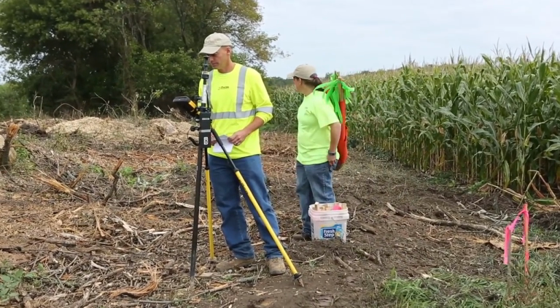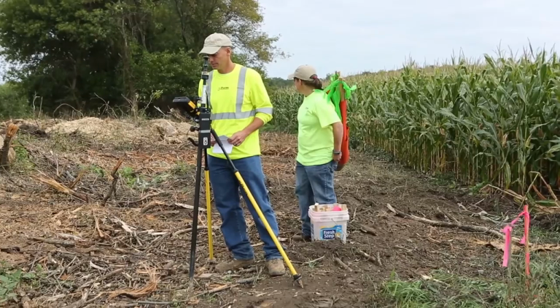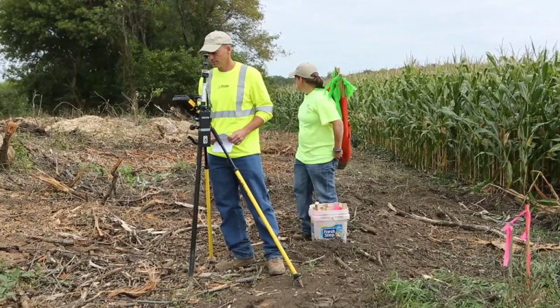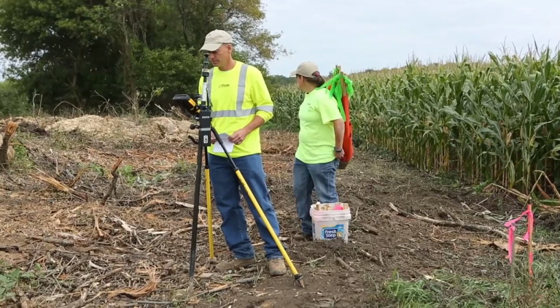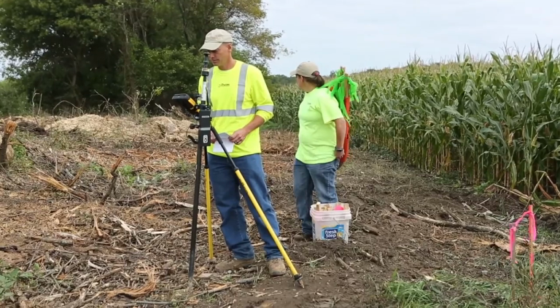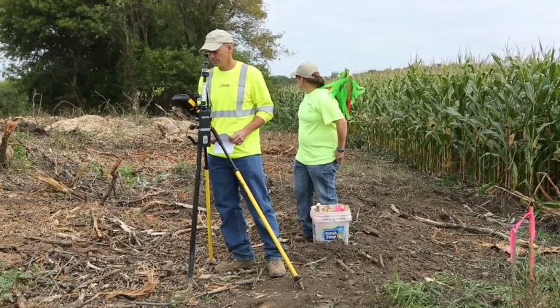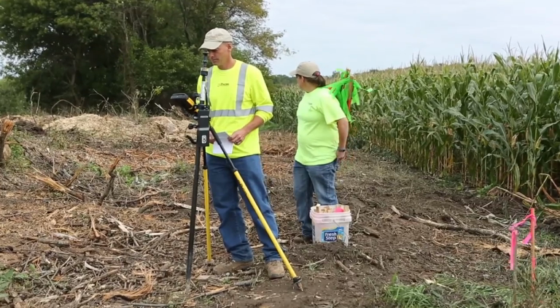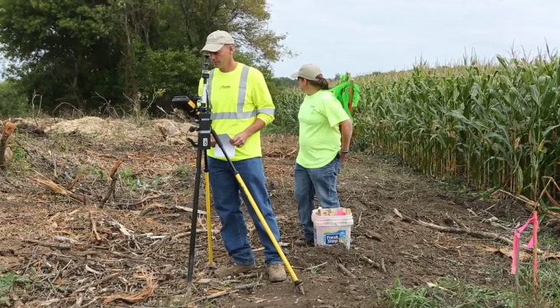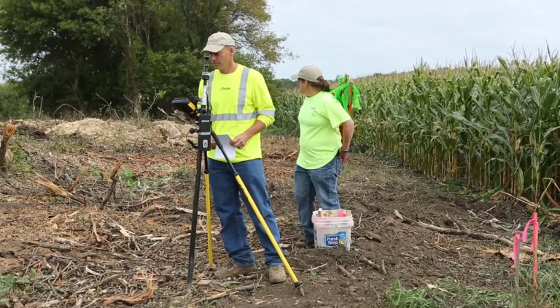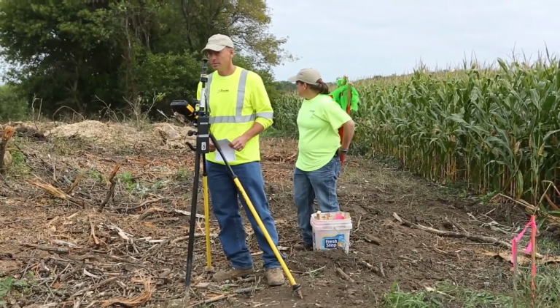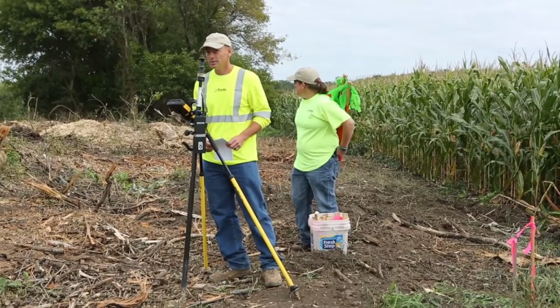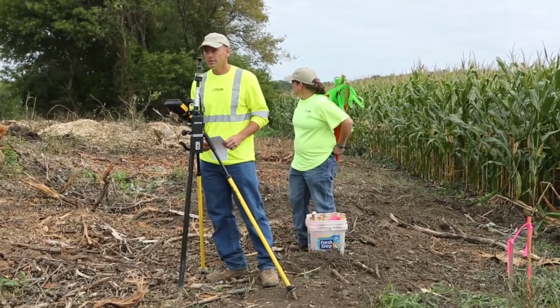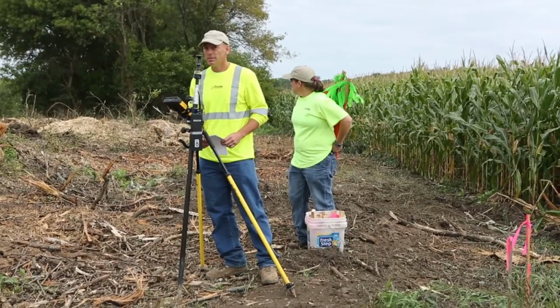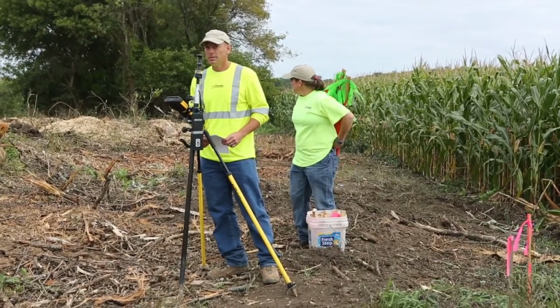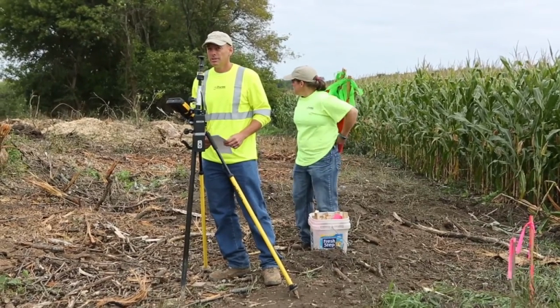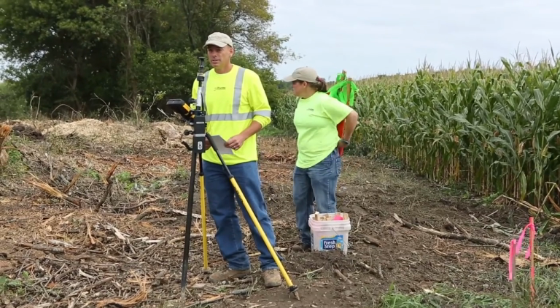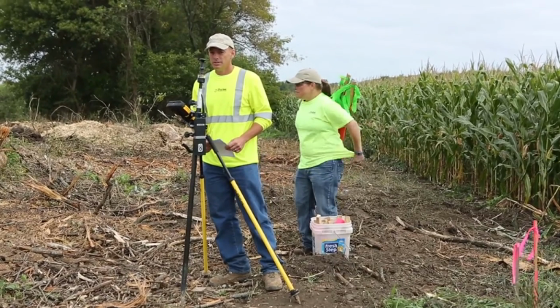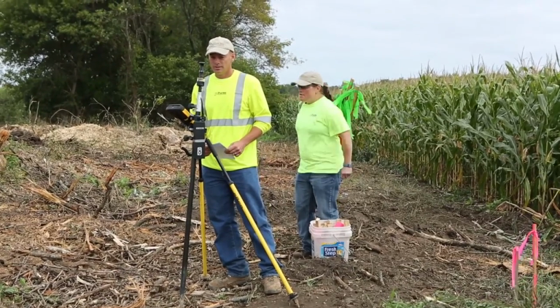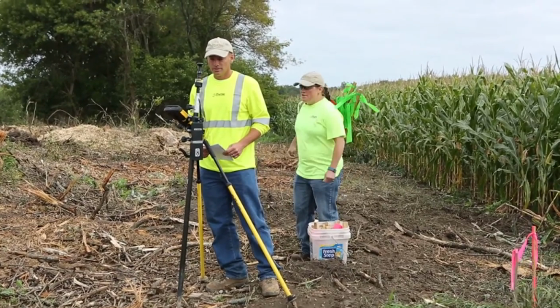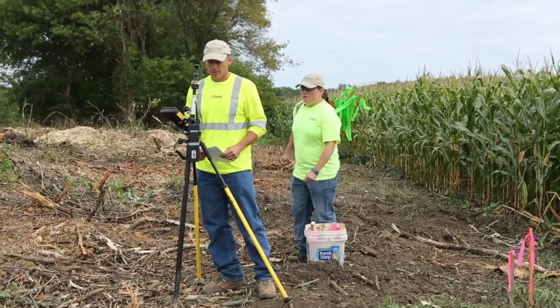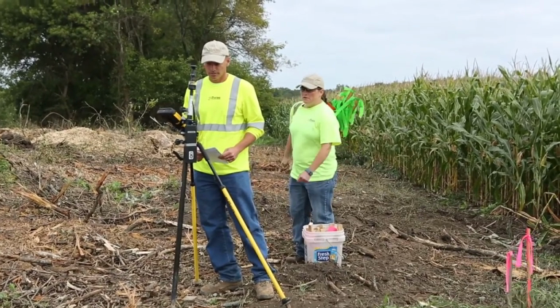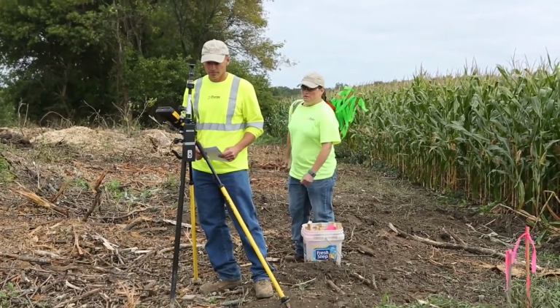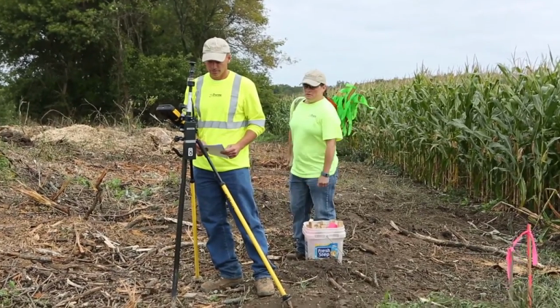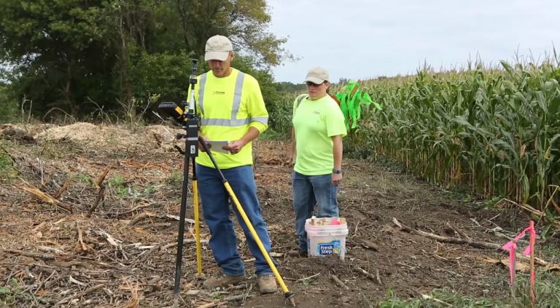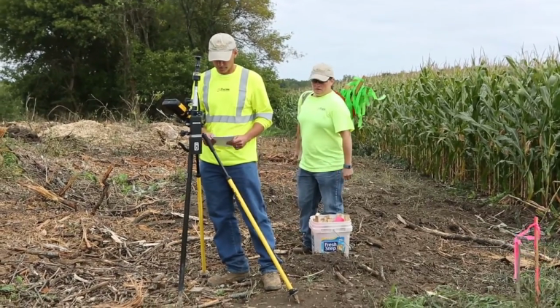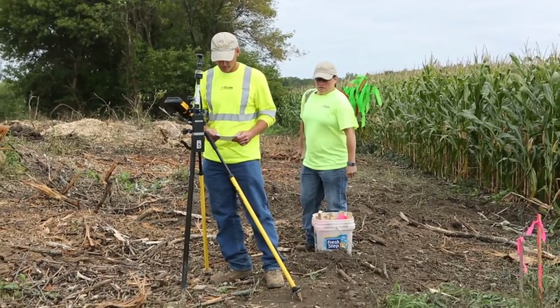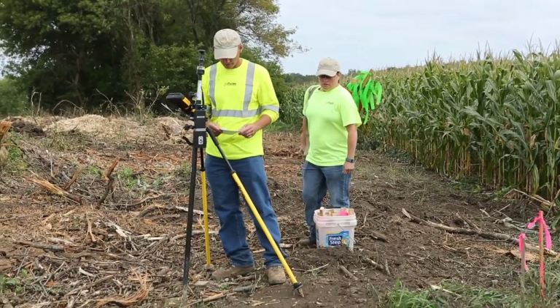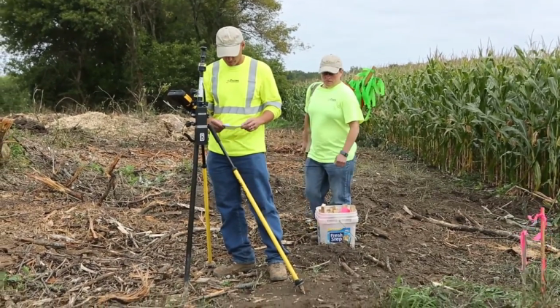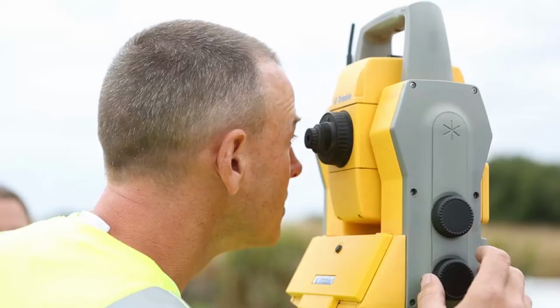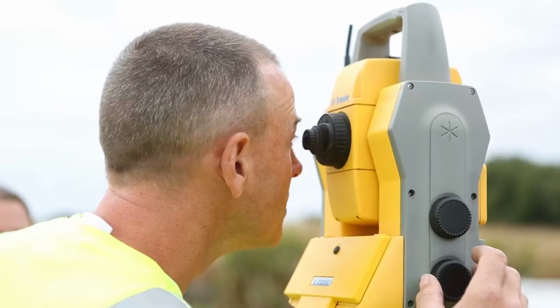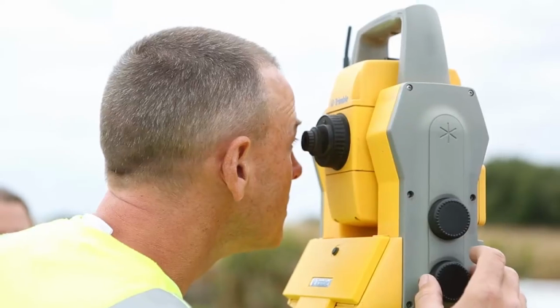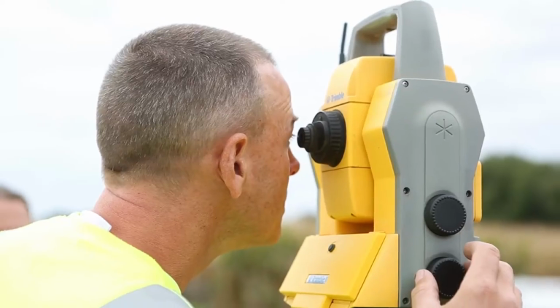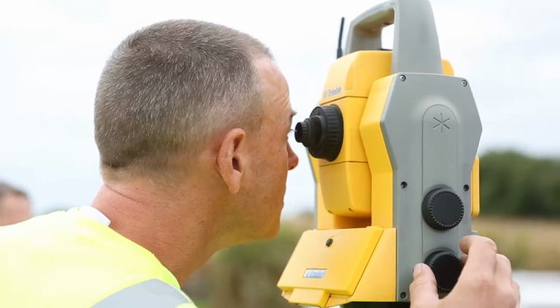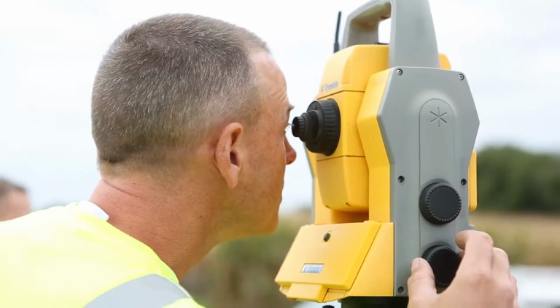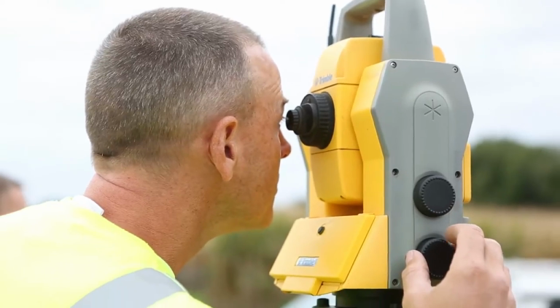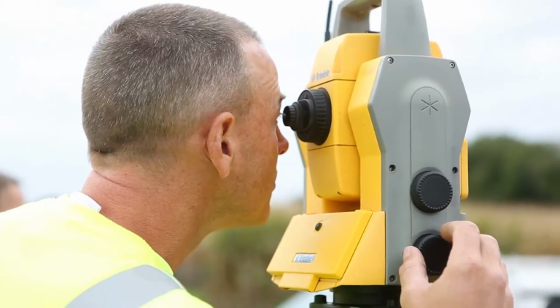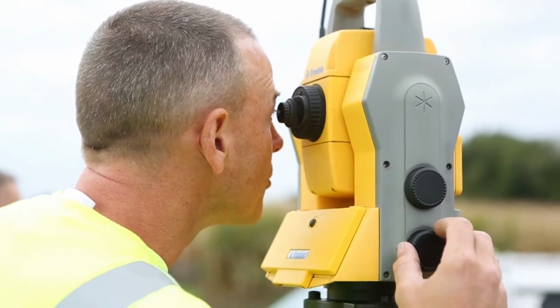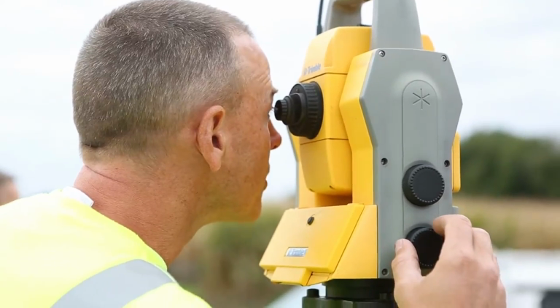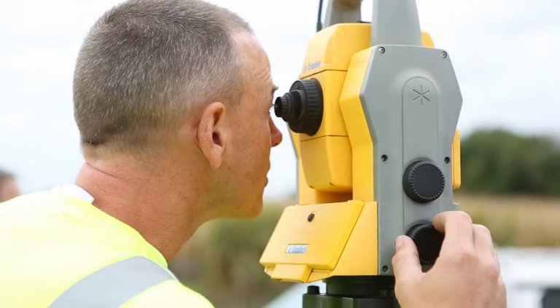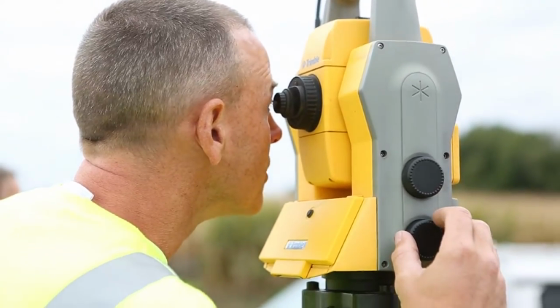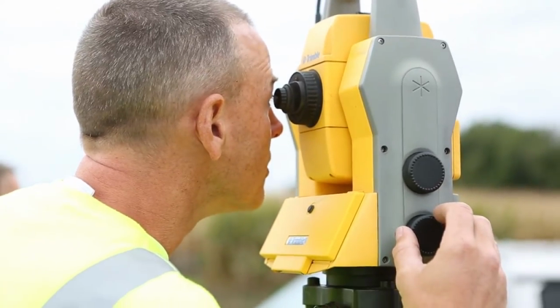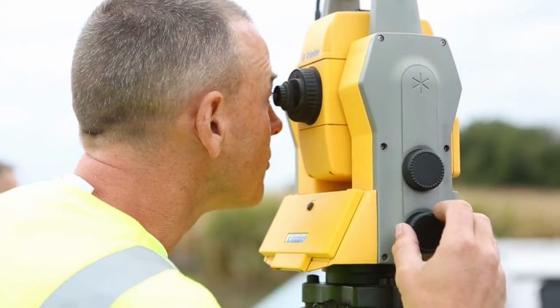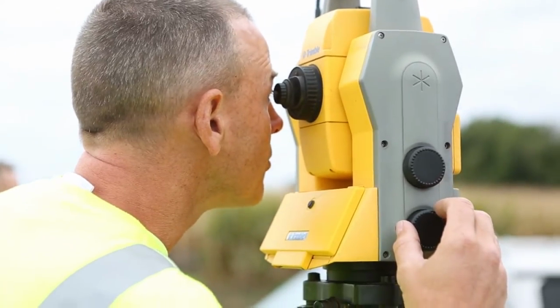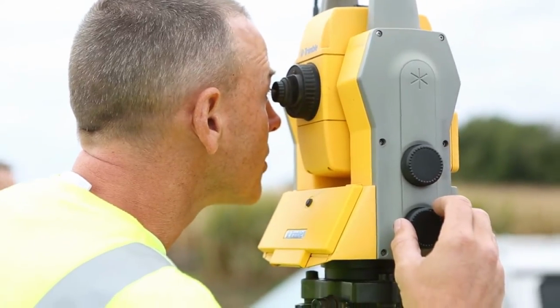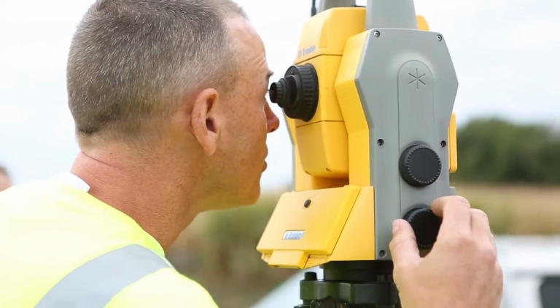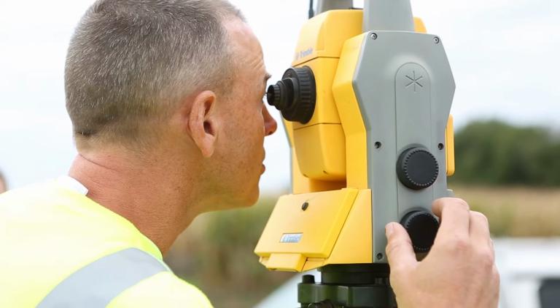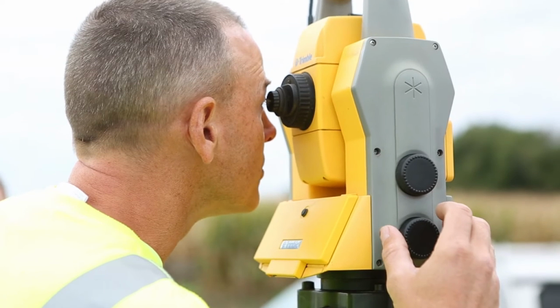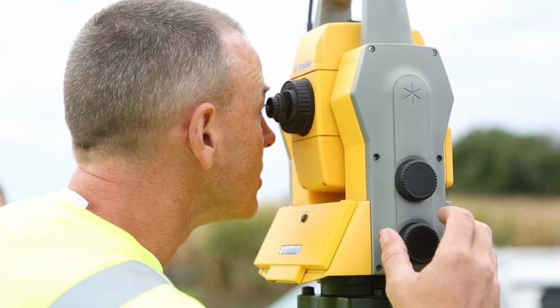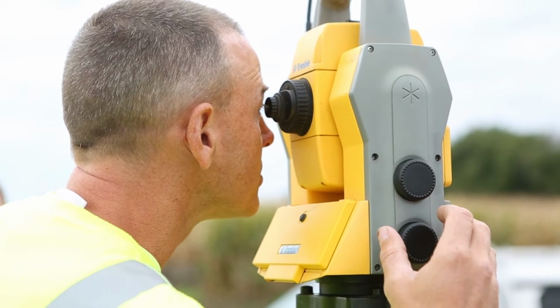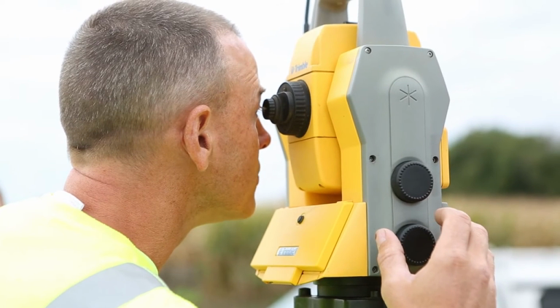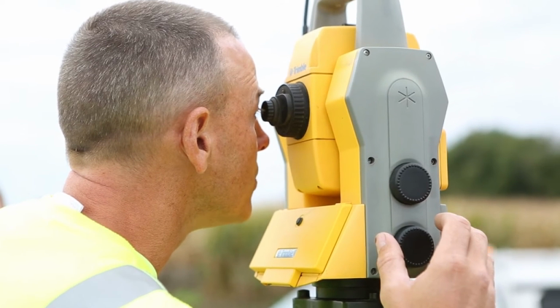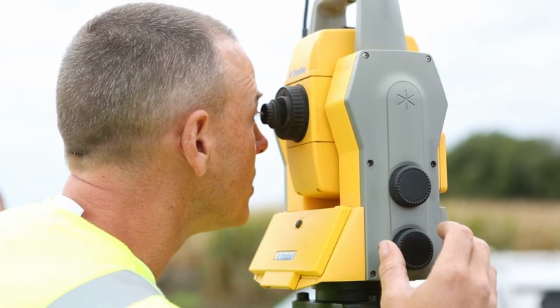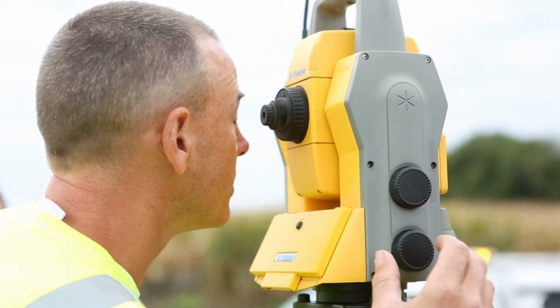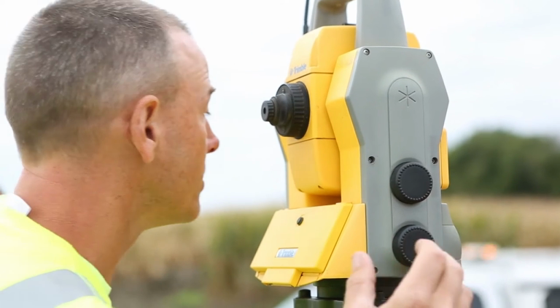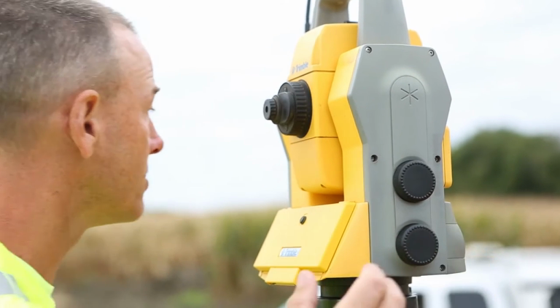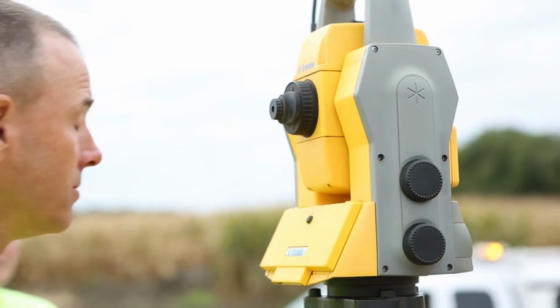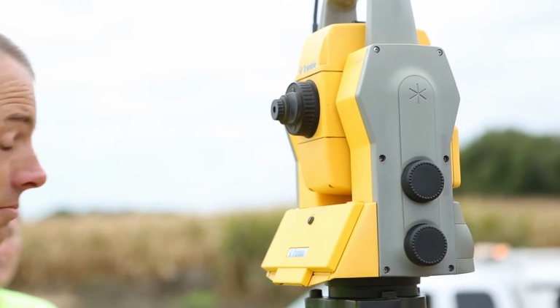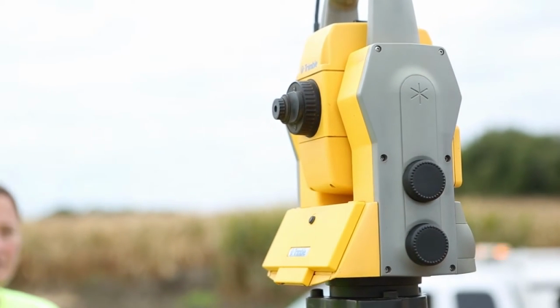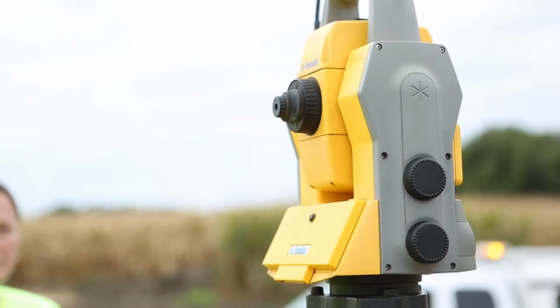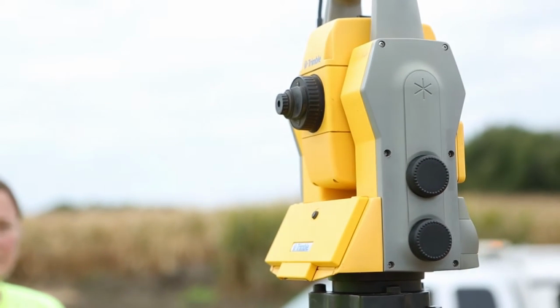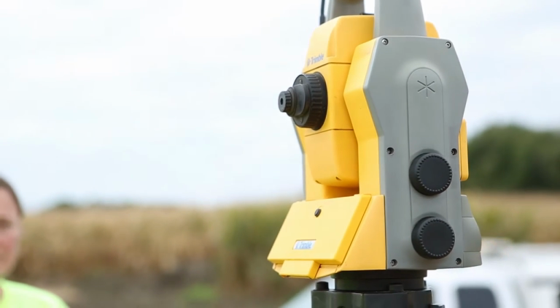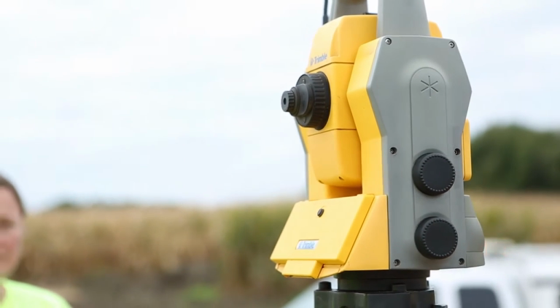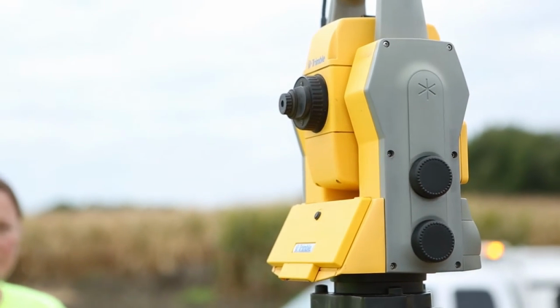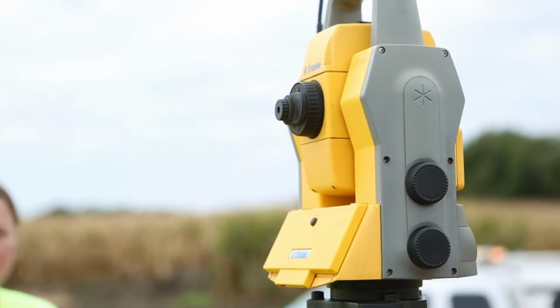When that dirt is placed, we go back in and put property corners in. For us, that's probably the closest to substantial completion — when all the property corners are in.